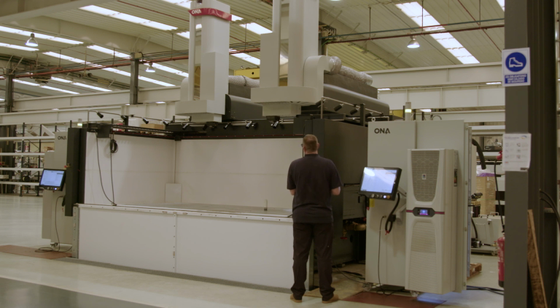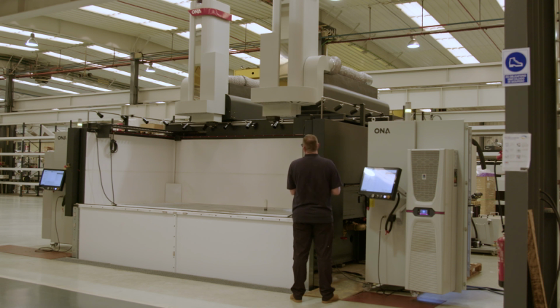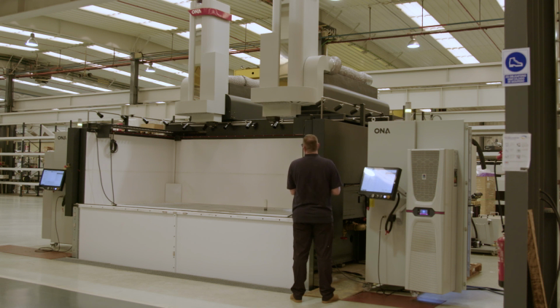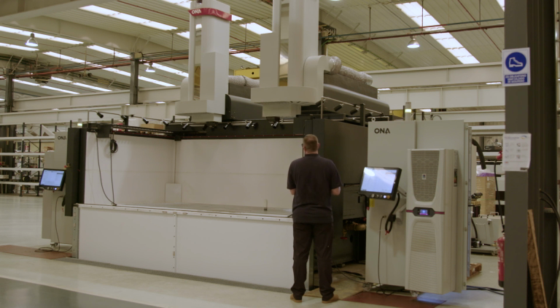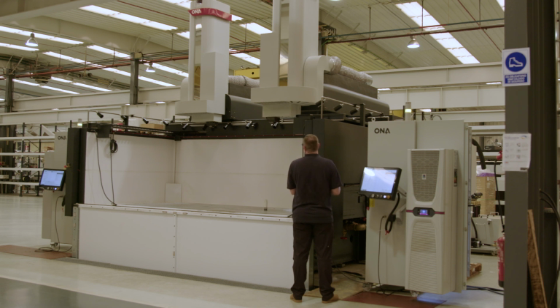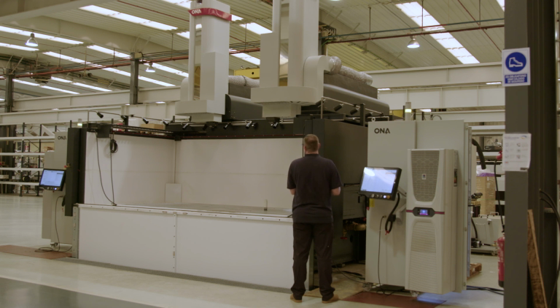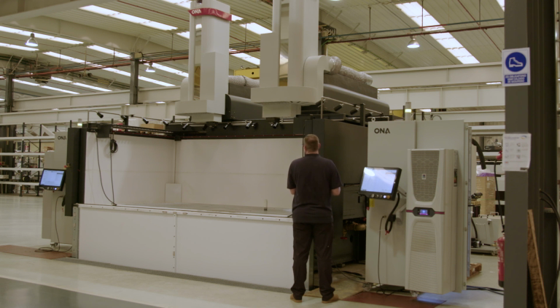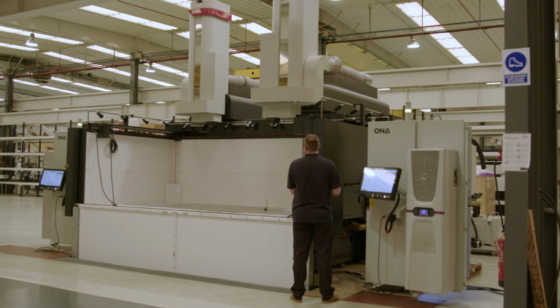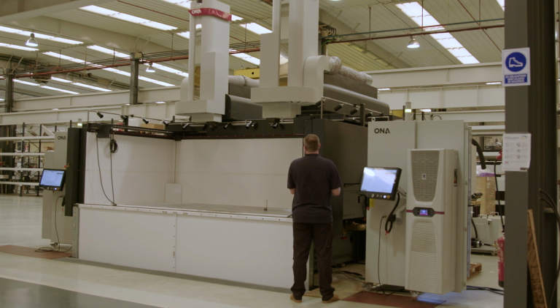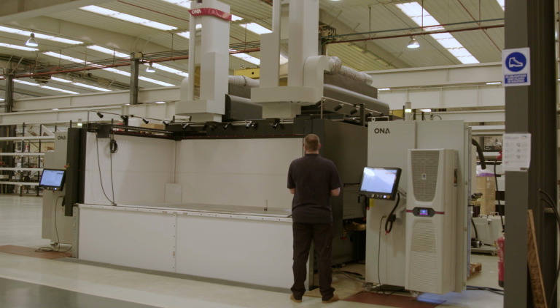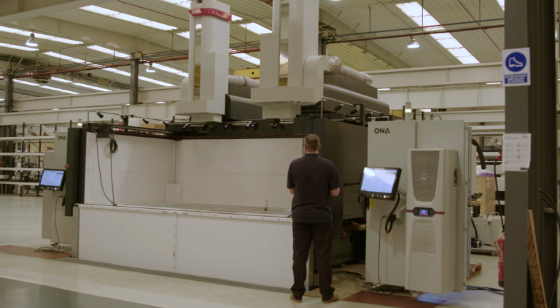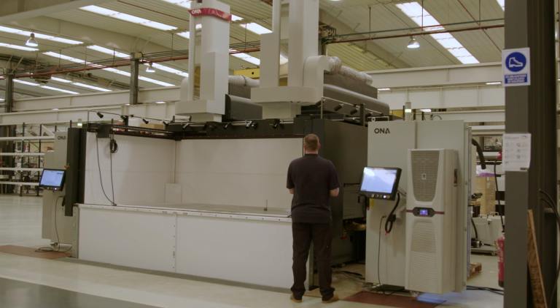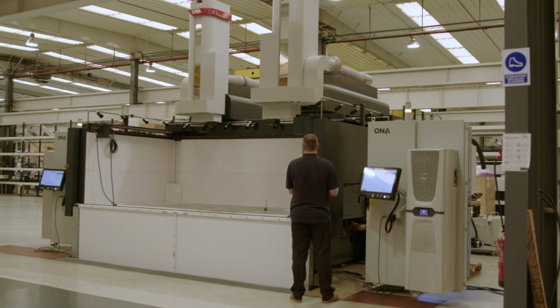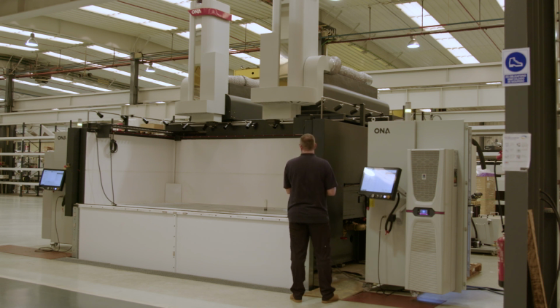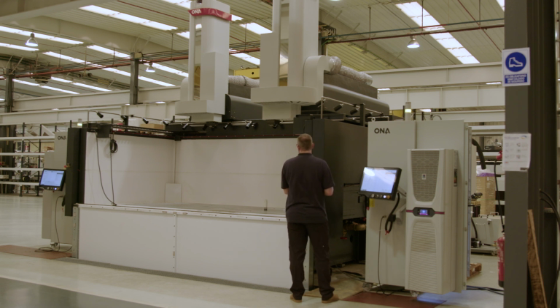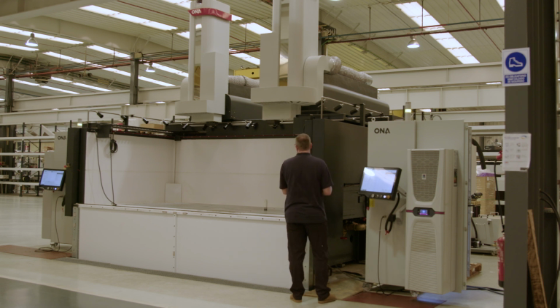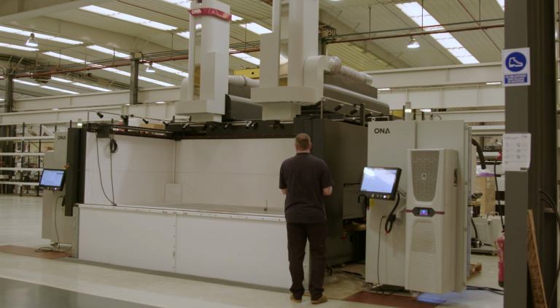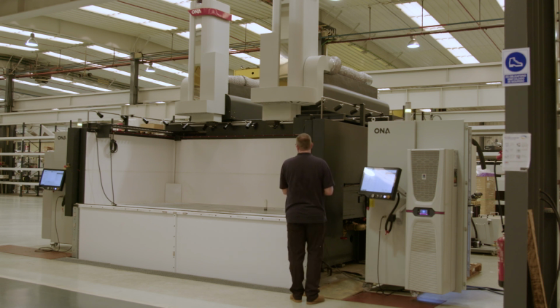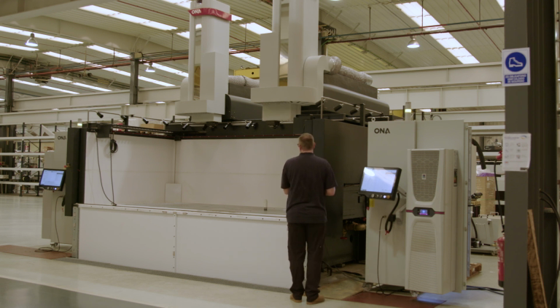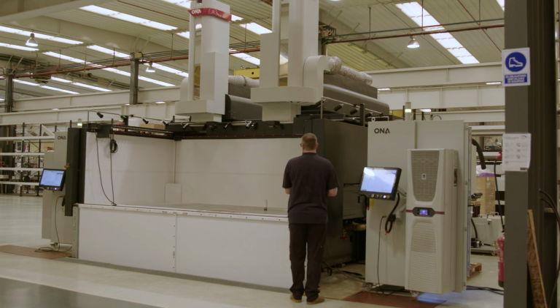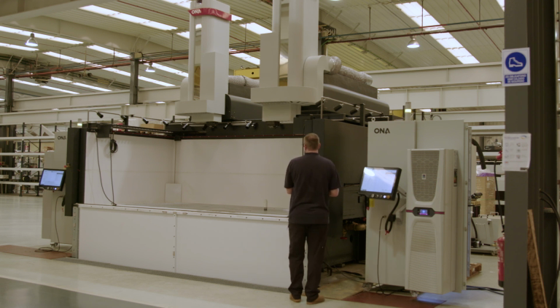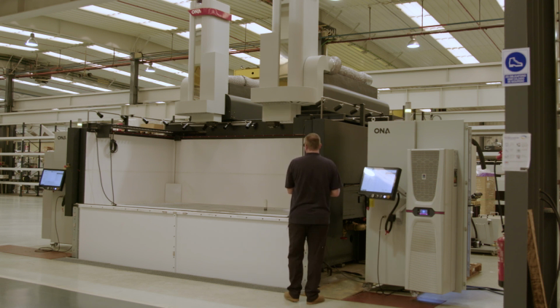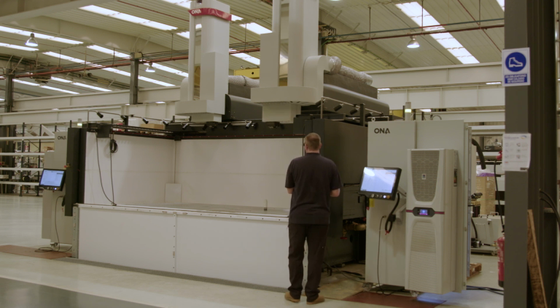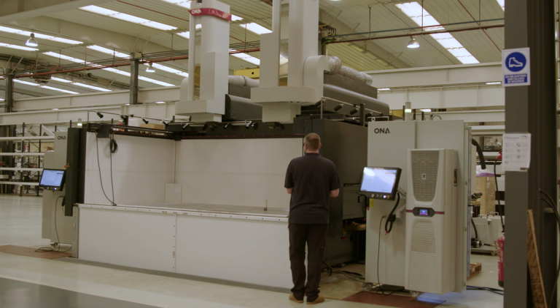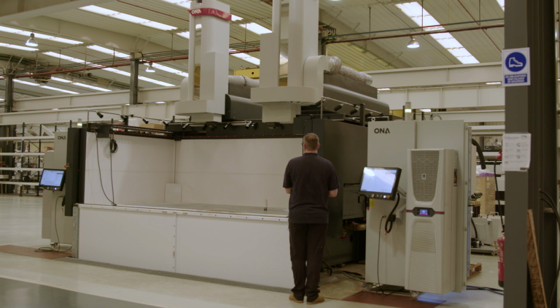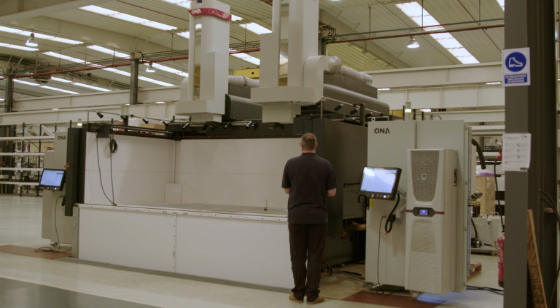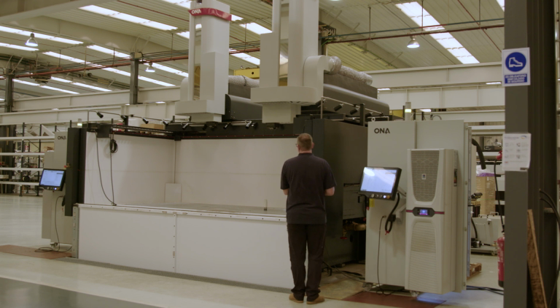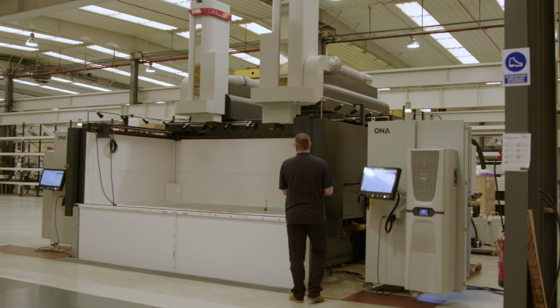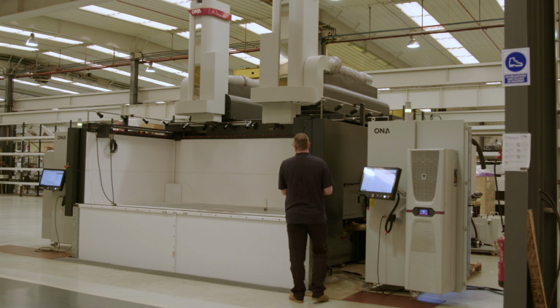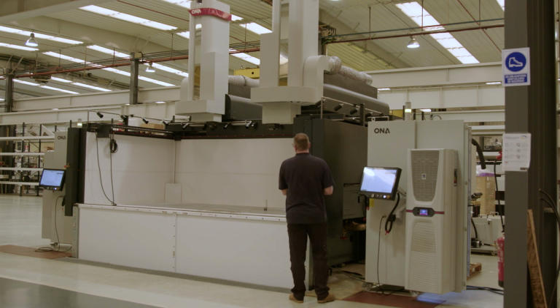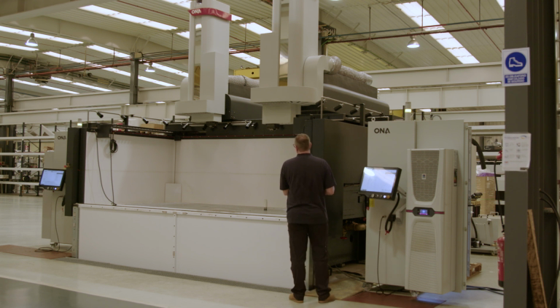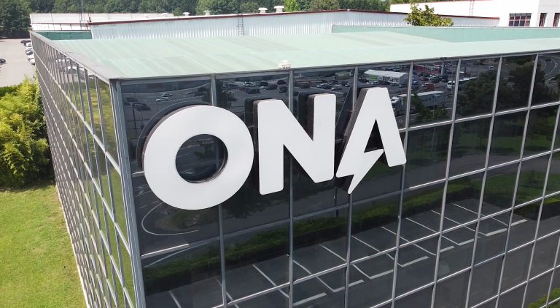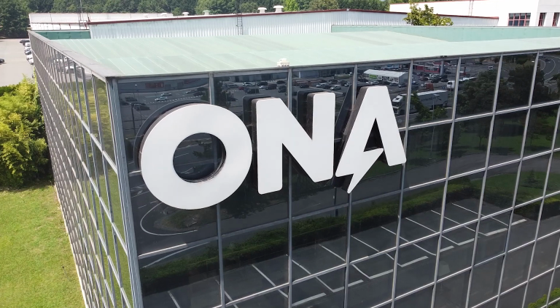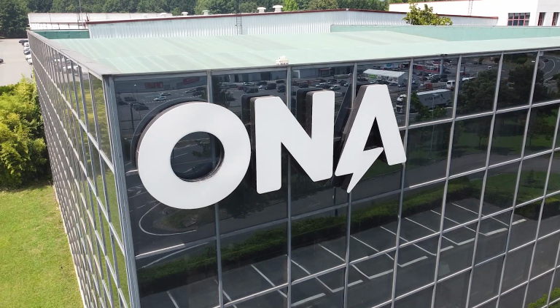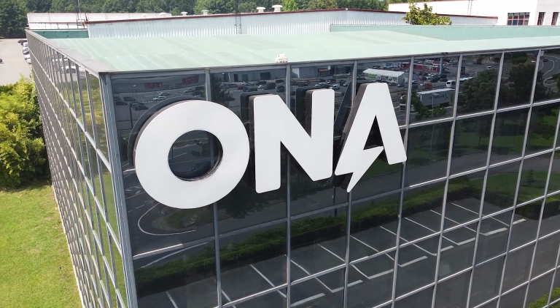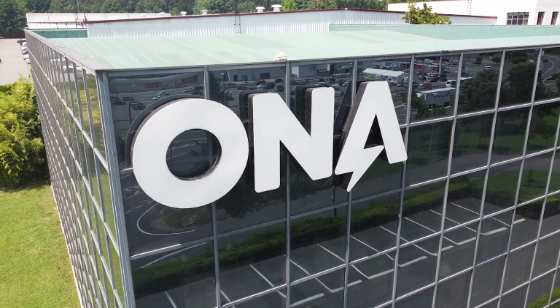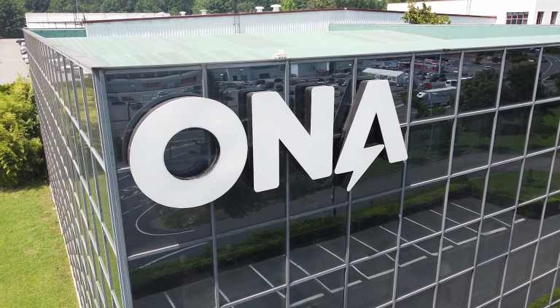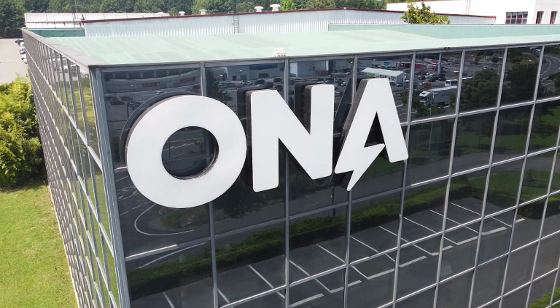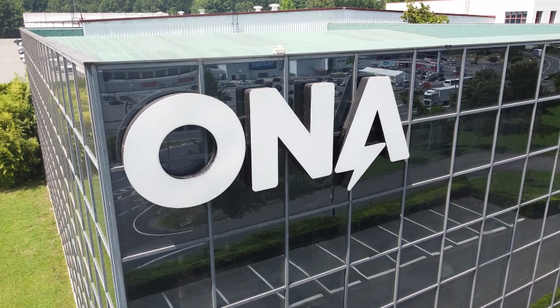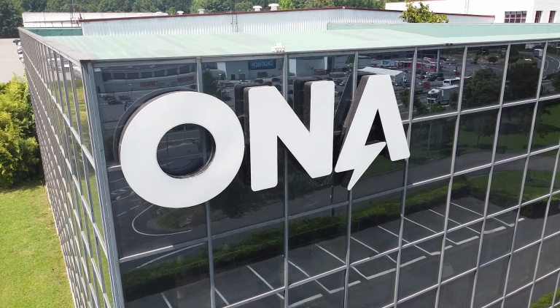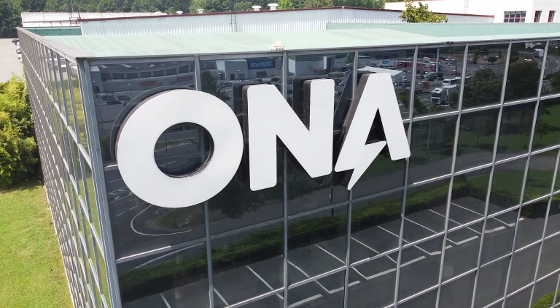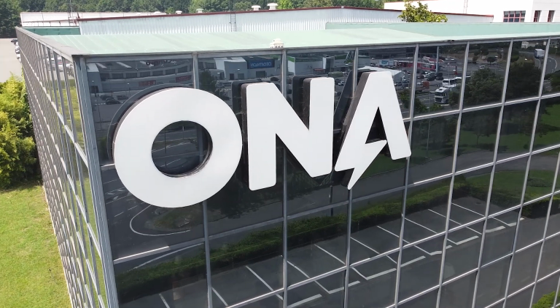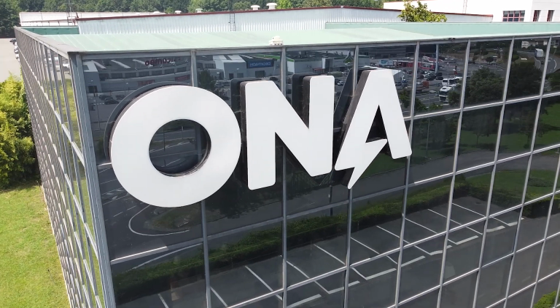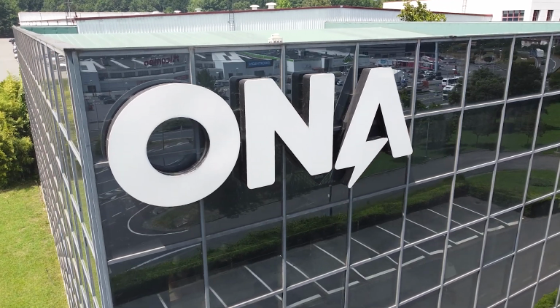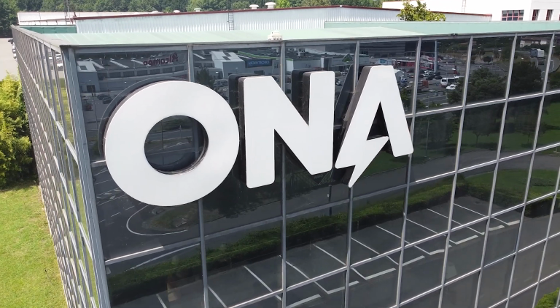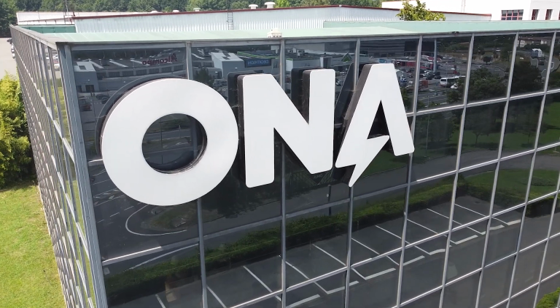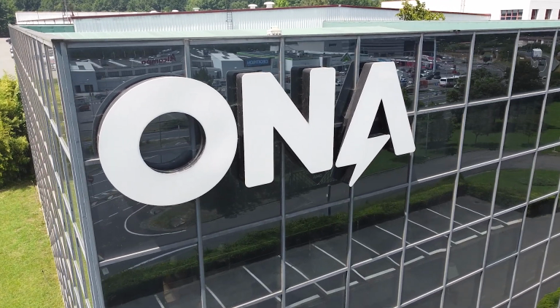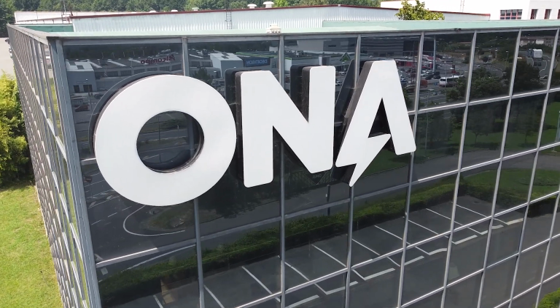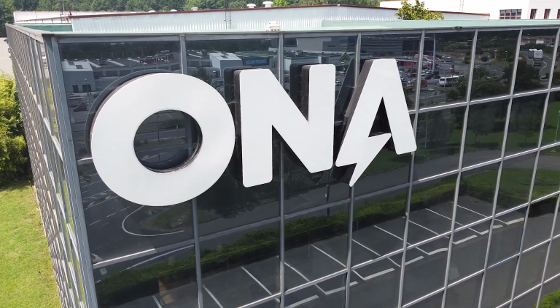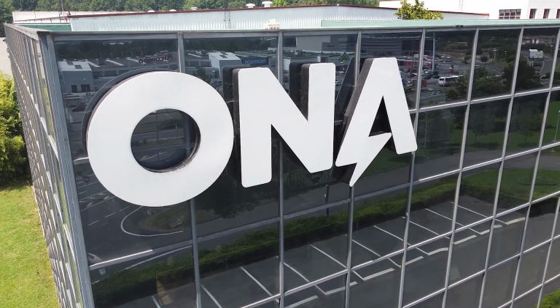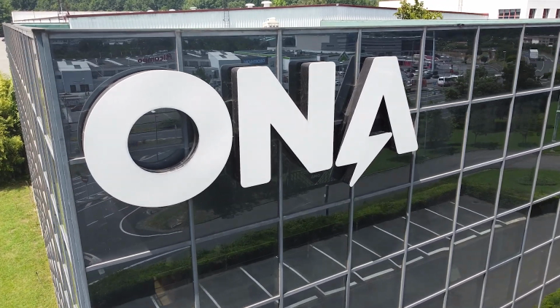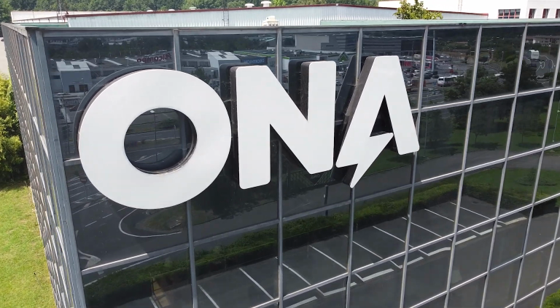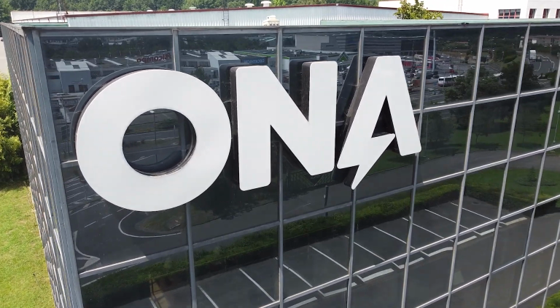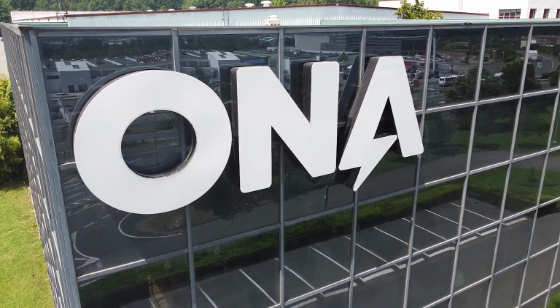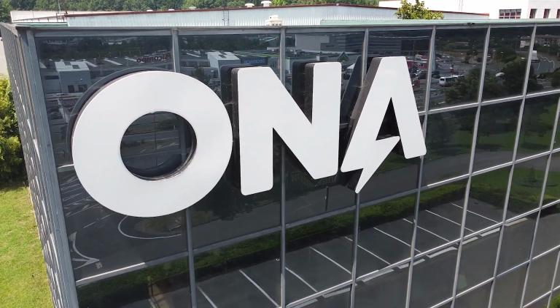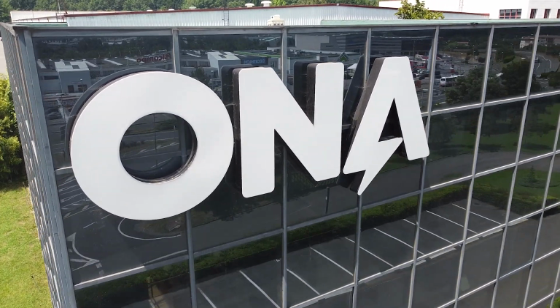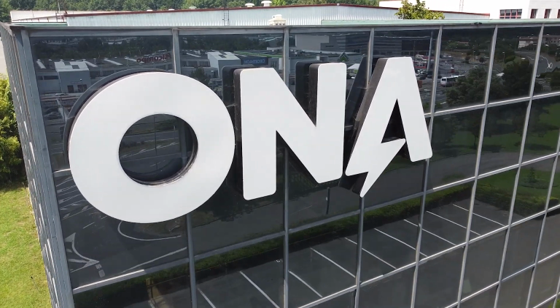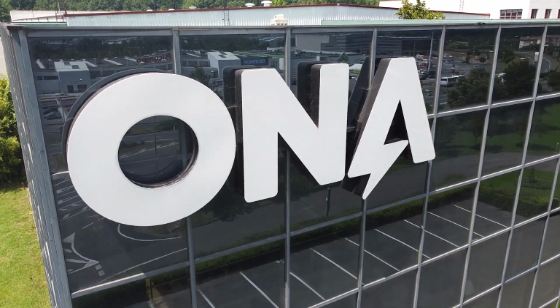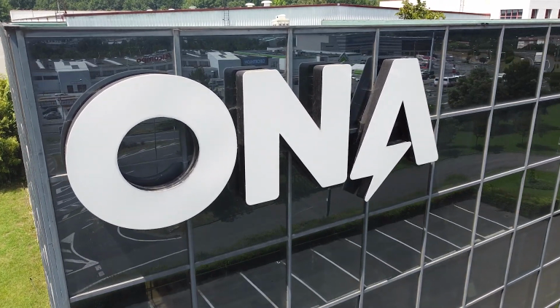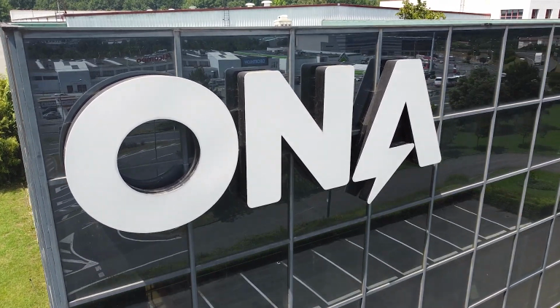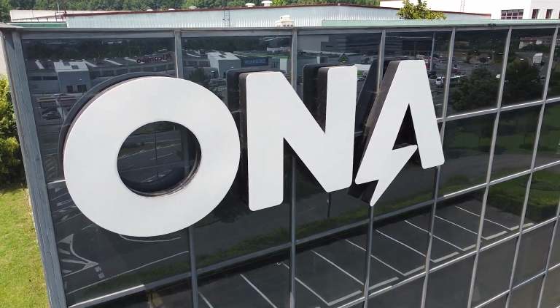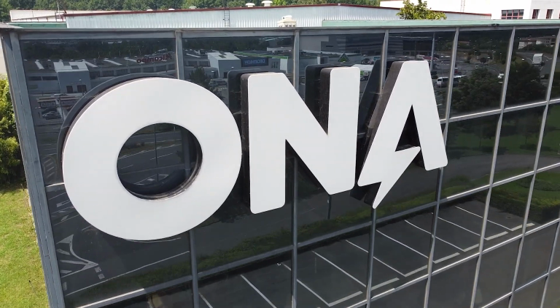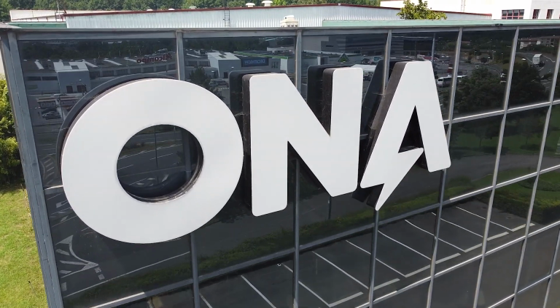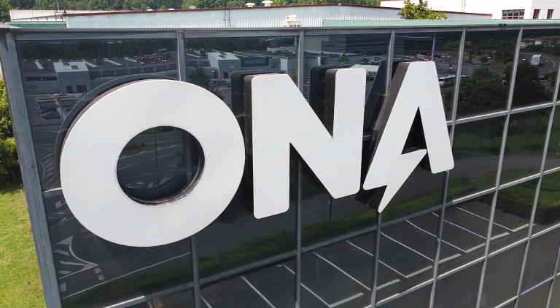Key to Ona's success over the last 70 years has been their R&D, where they've strived to improve their machines, deliver the very latest cutting-edge technology, and offer the ultimate customer solutions.